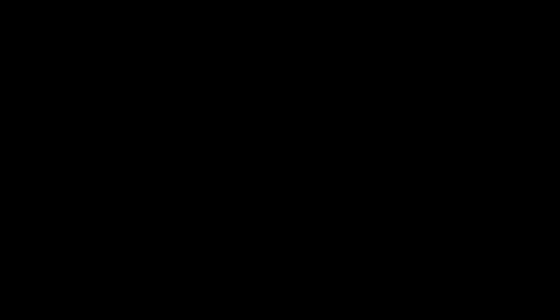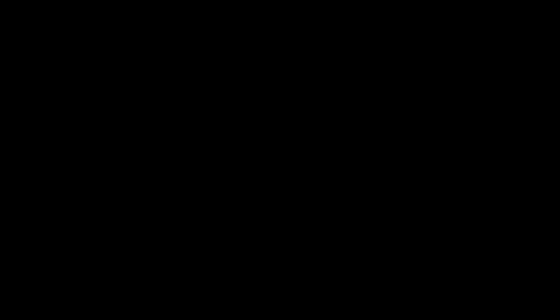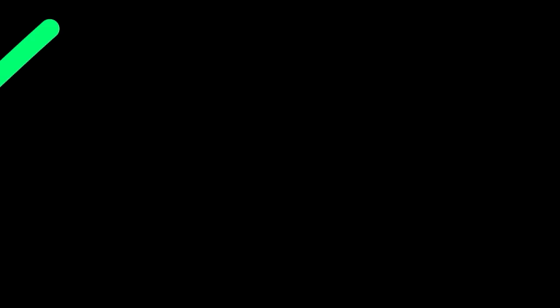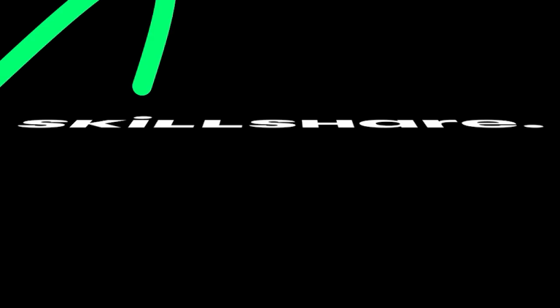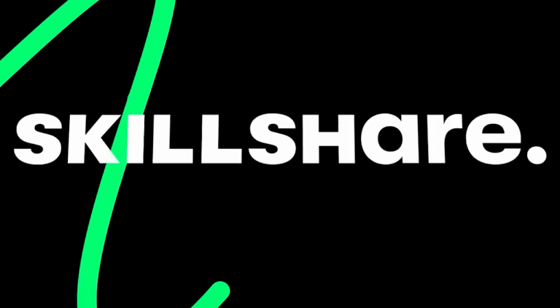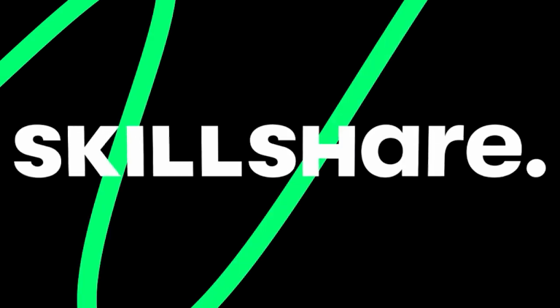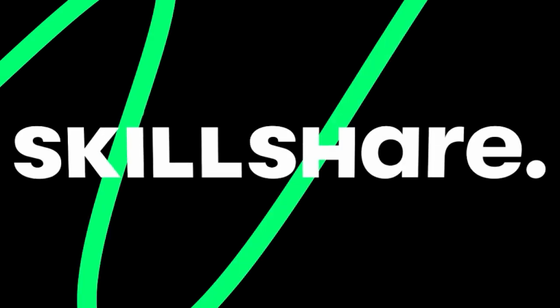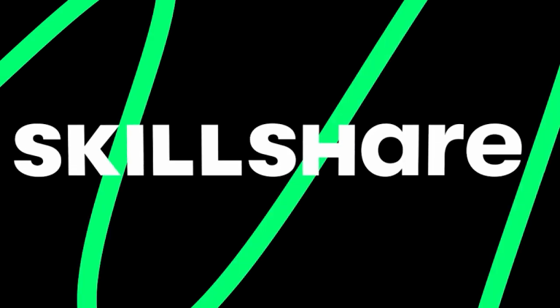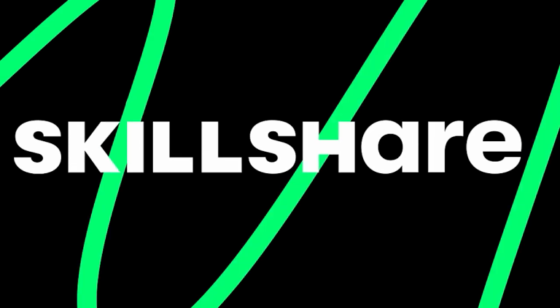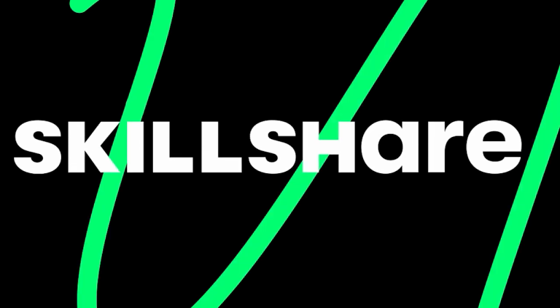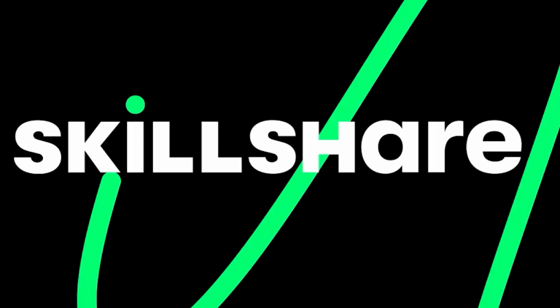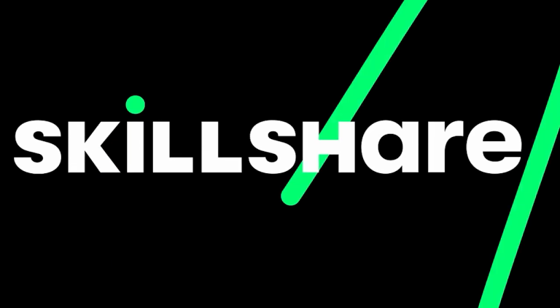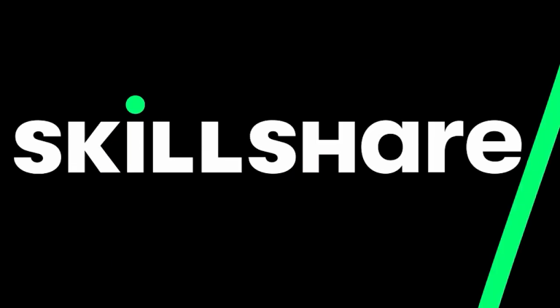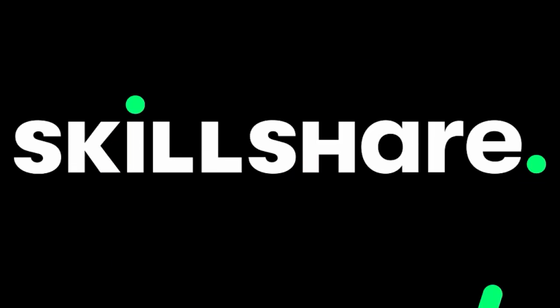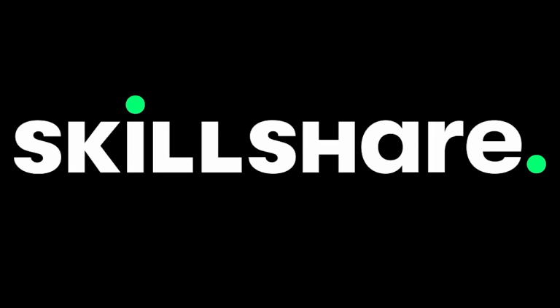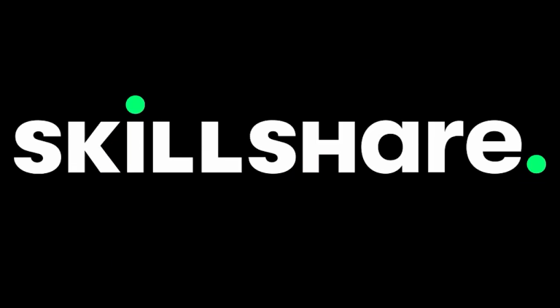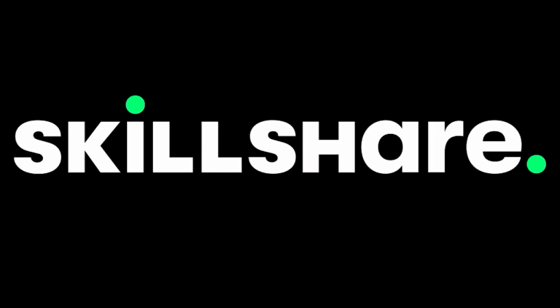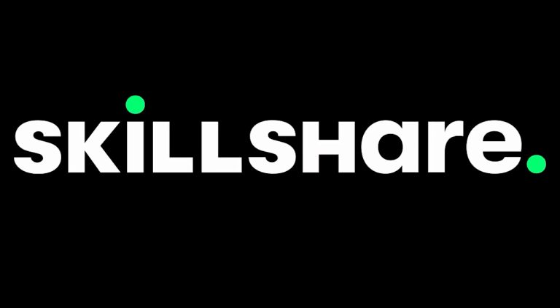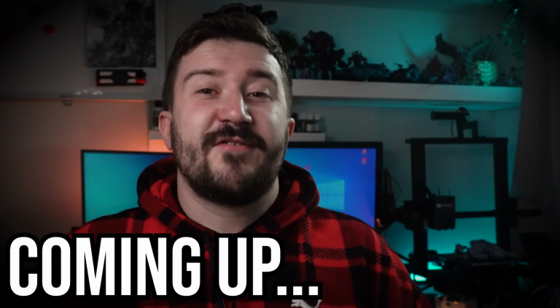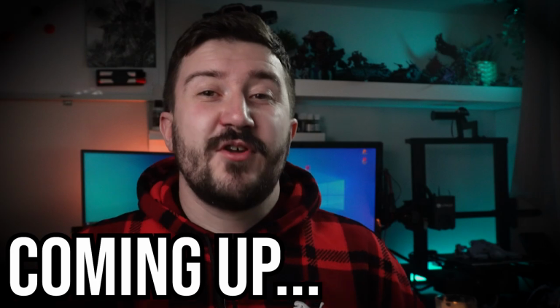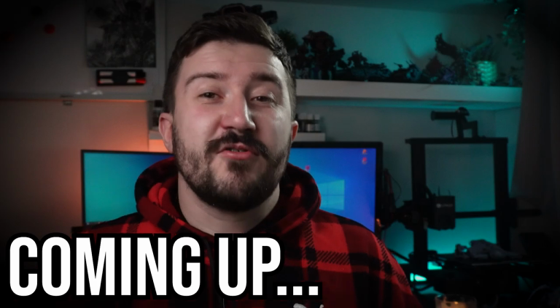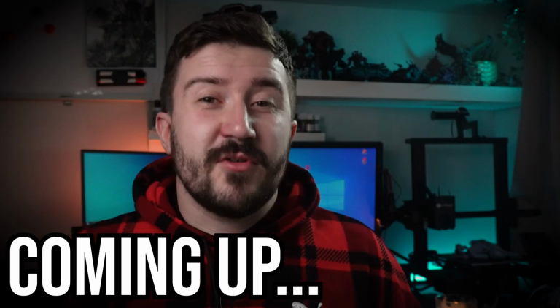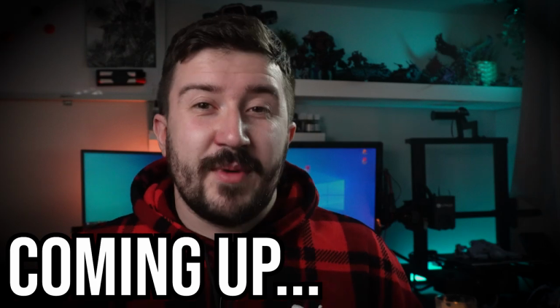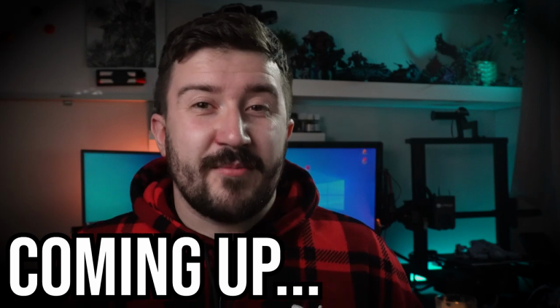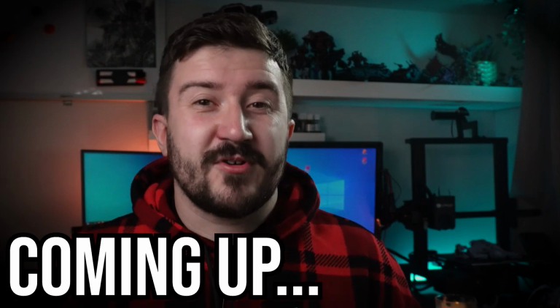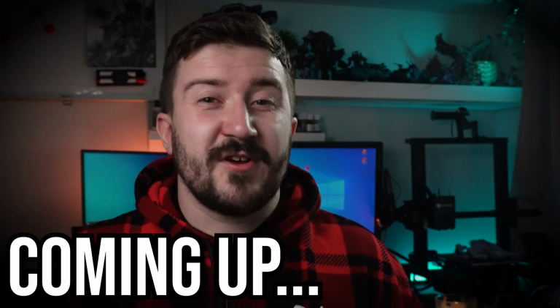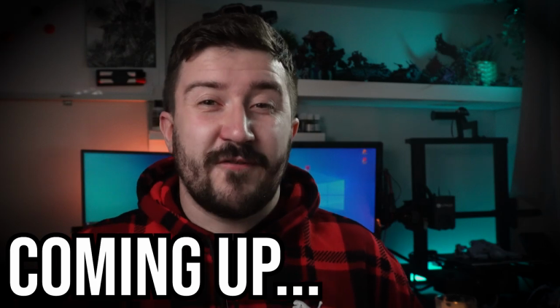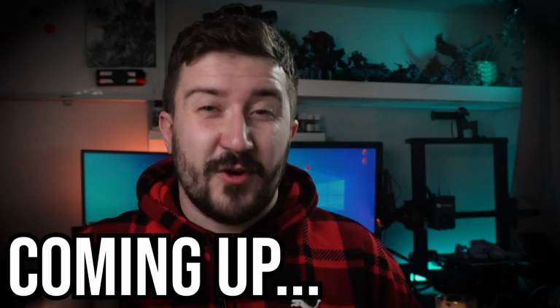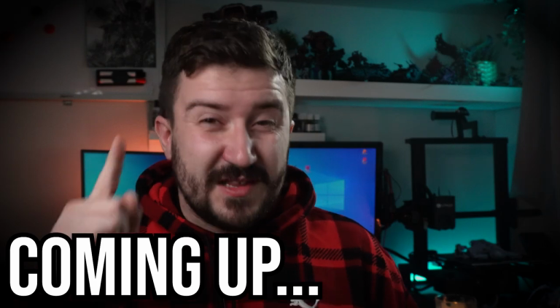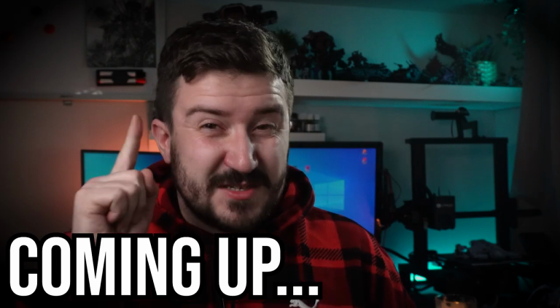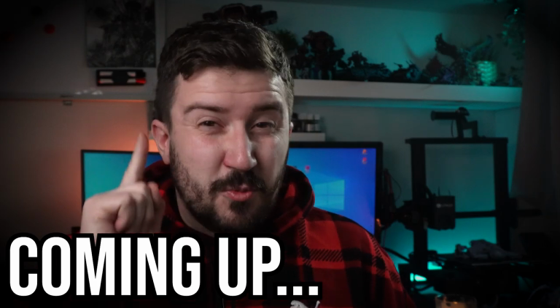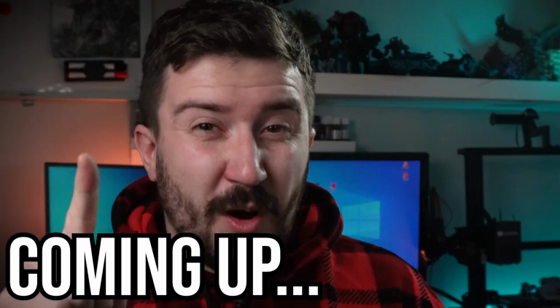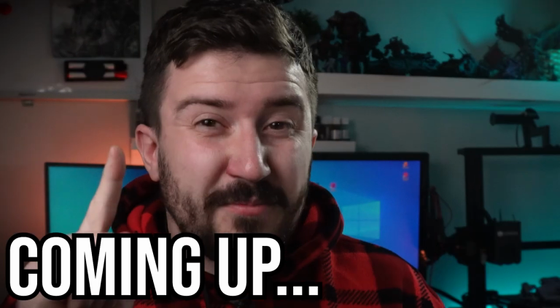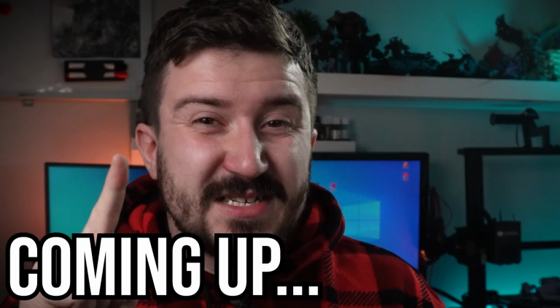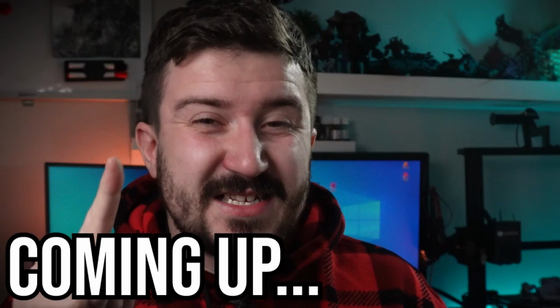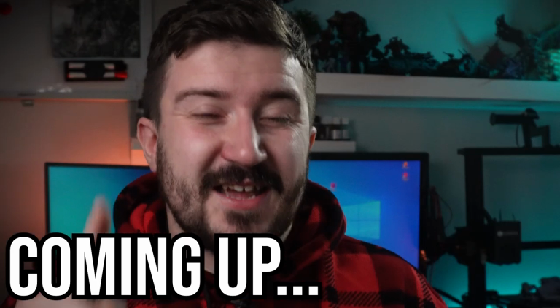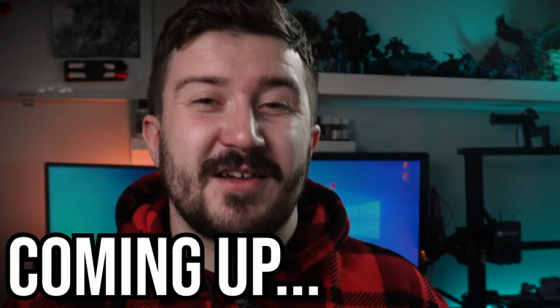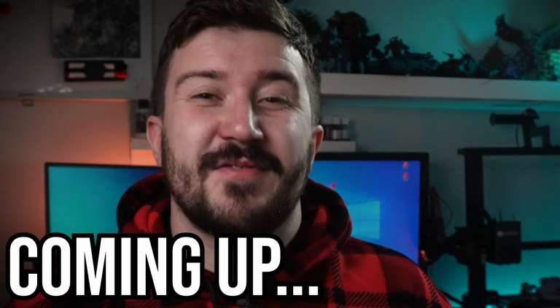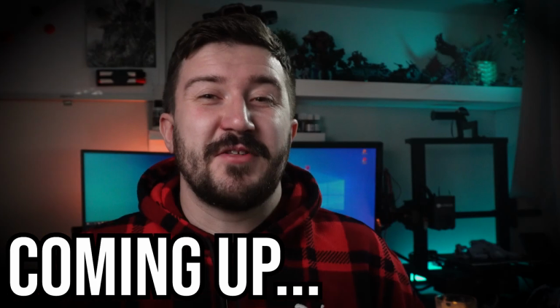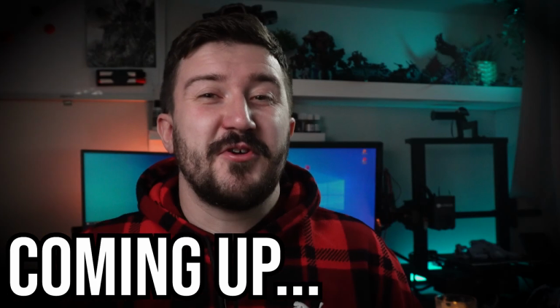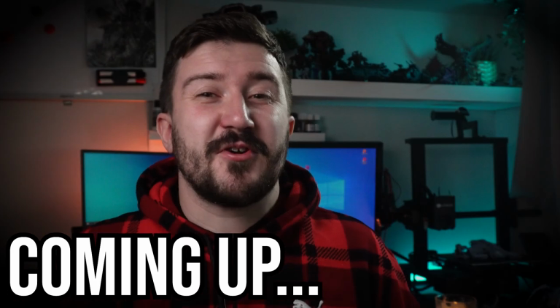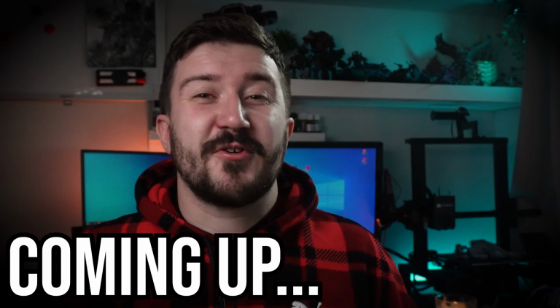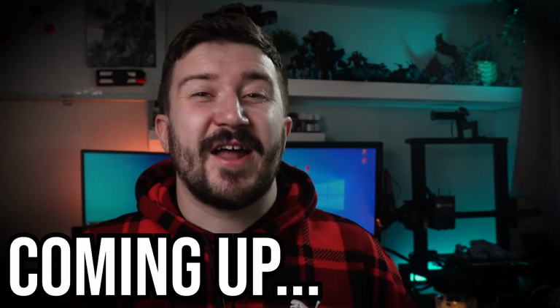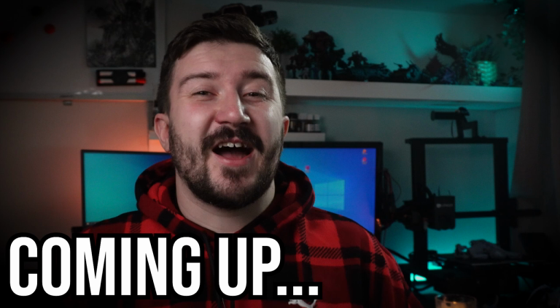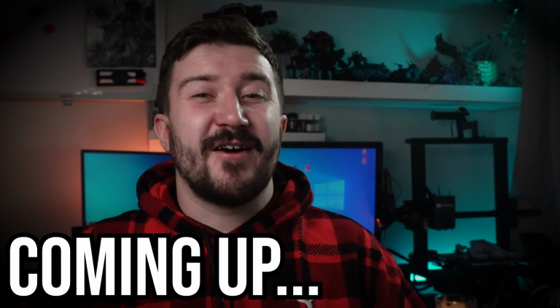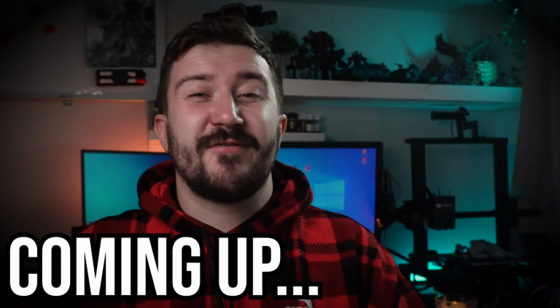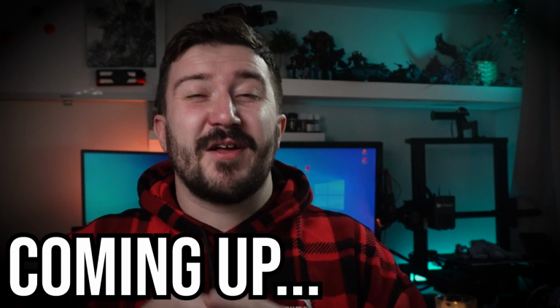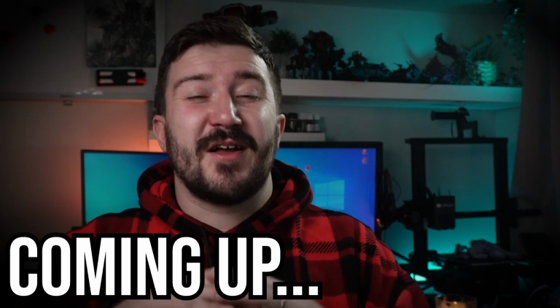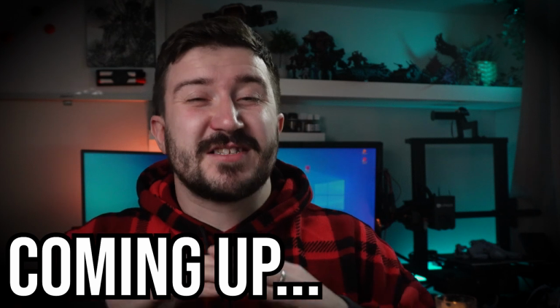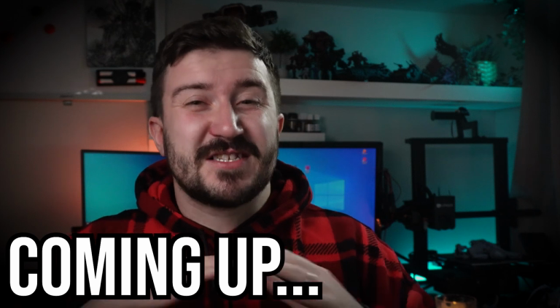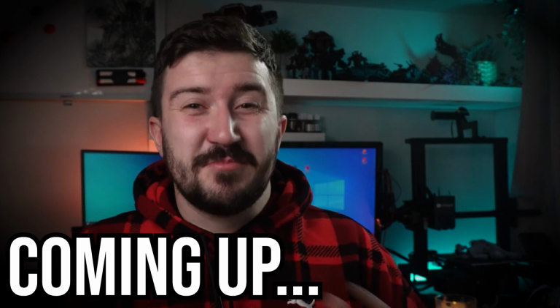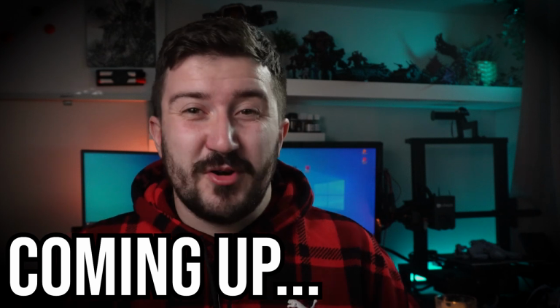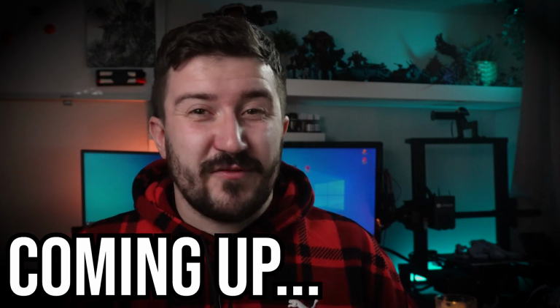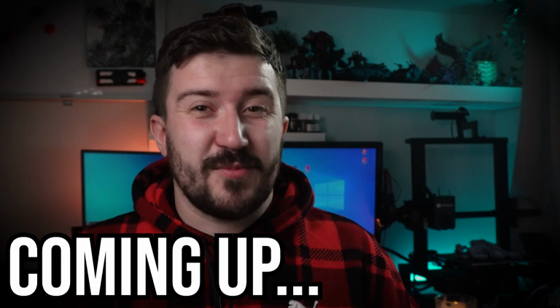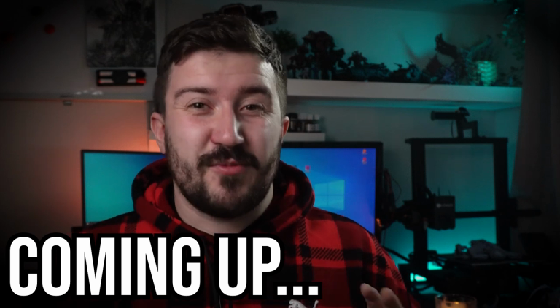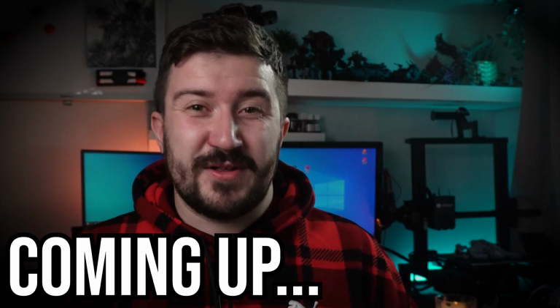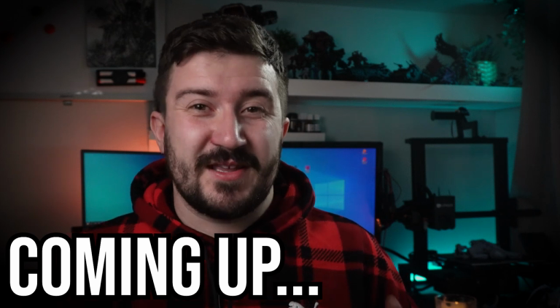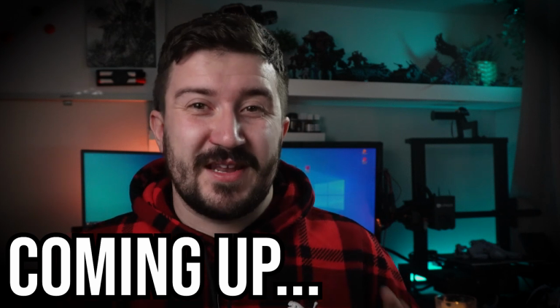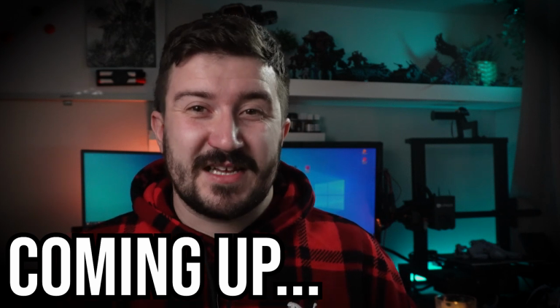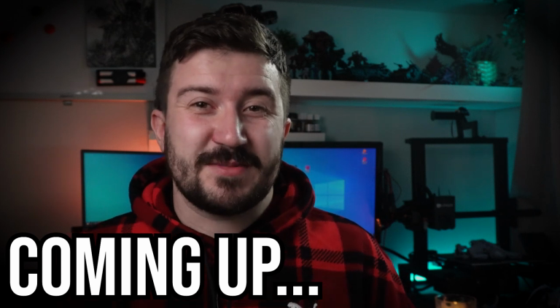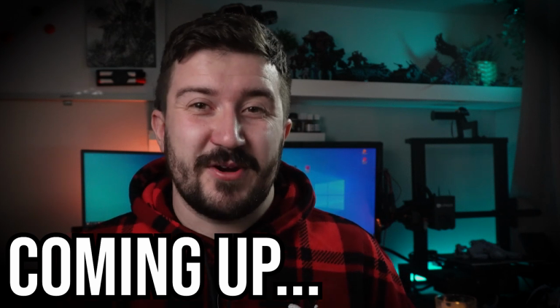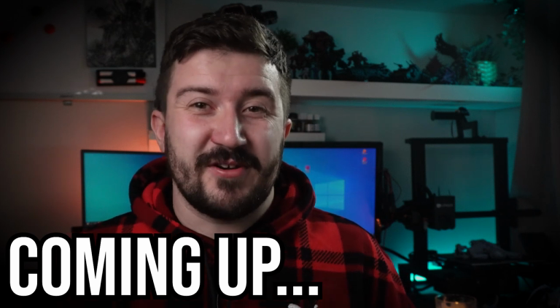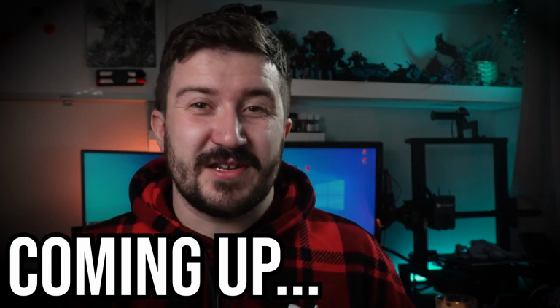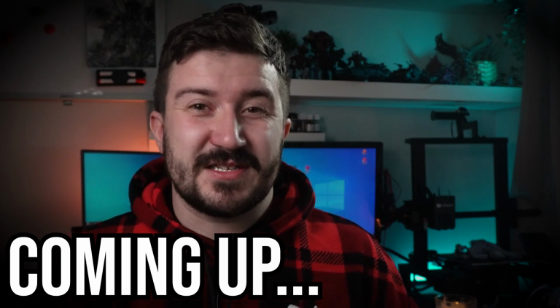This video is sponsored by Skillshare. If you remember to avoid this one mistake, then you're gonna have a smoother printing experience.